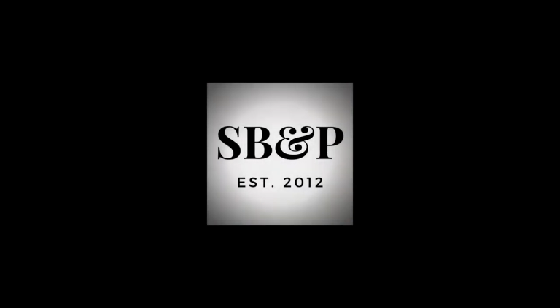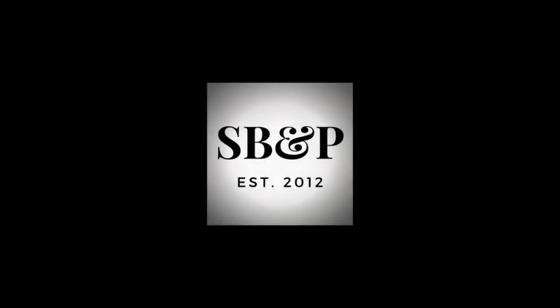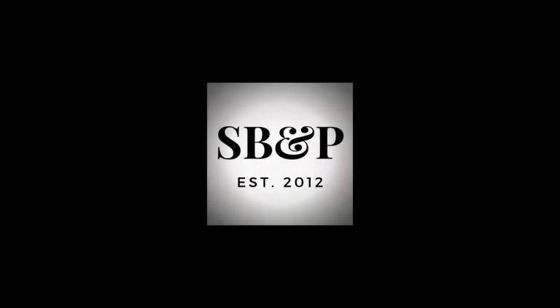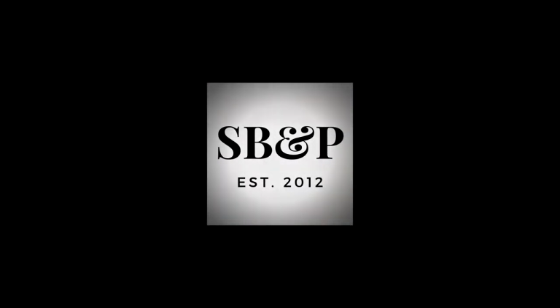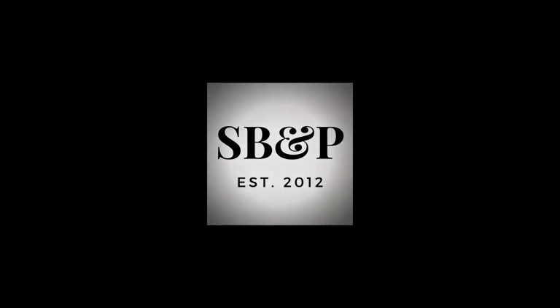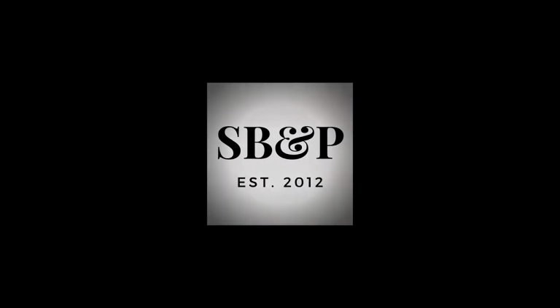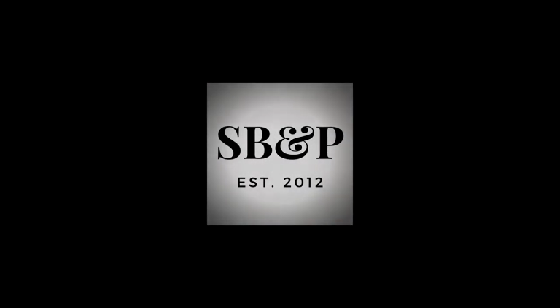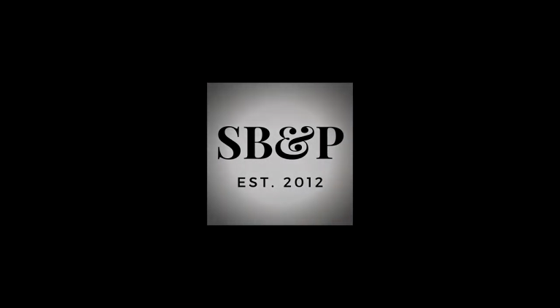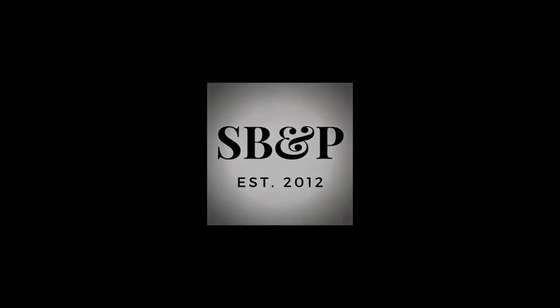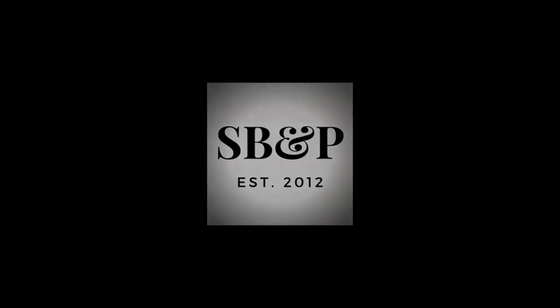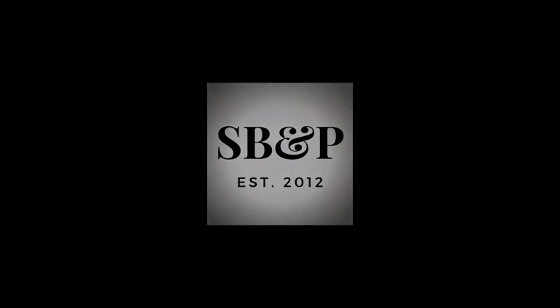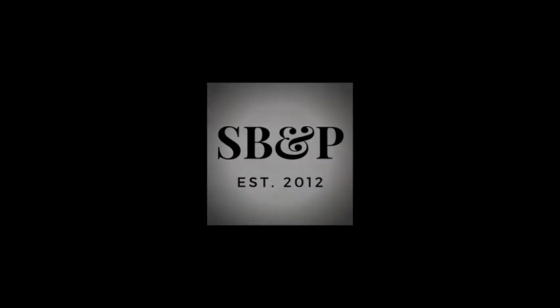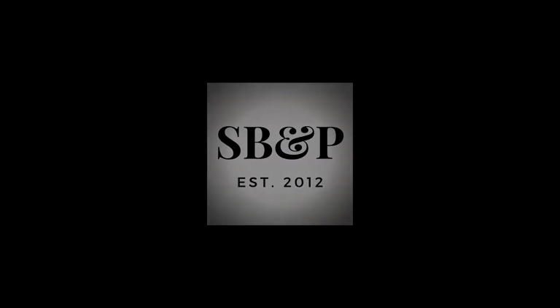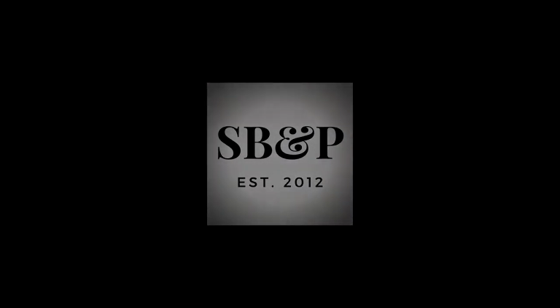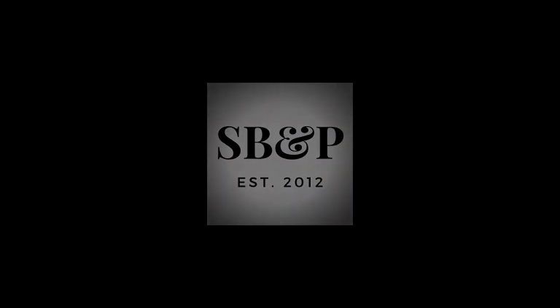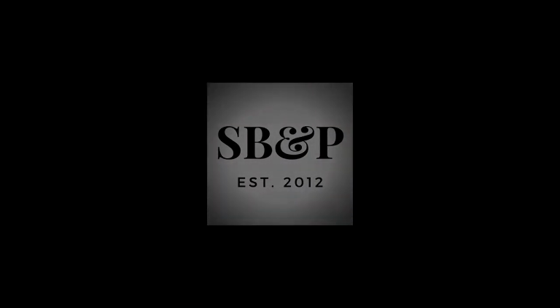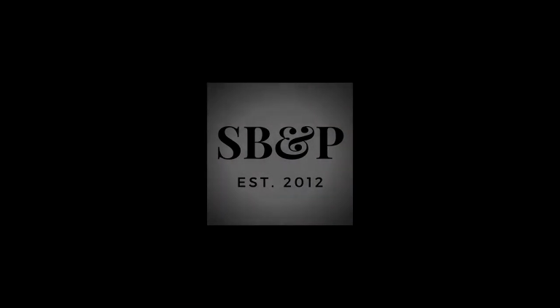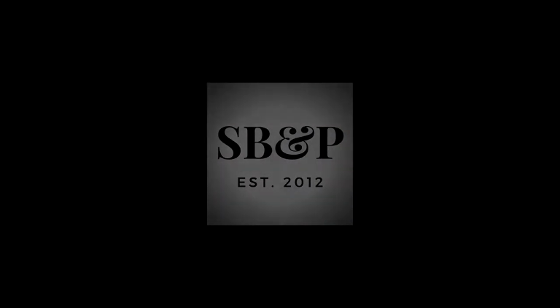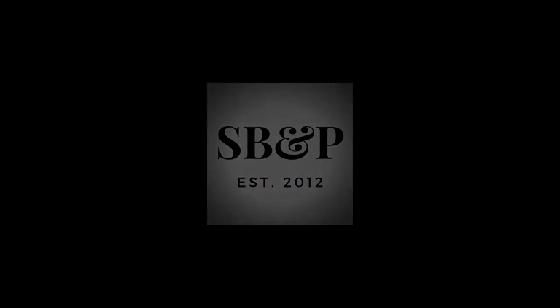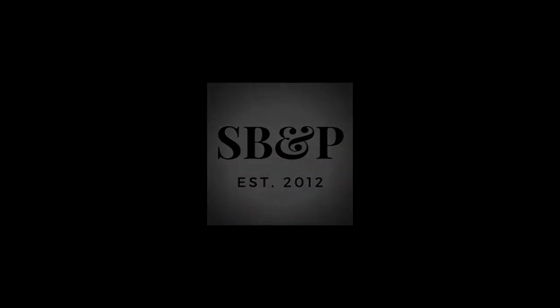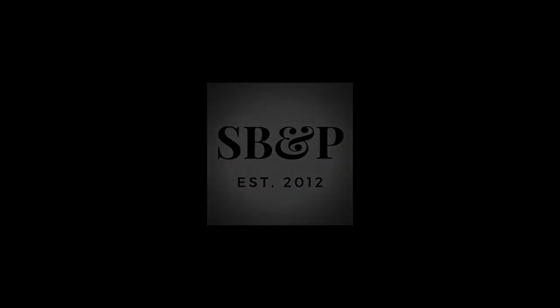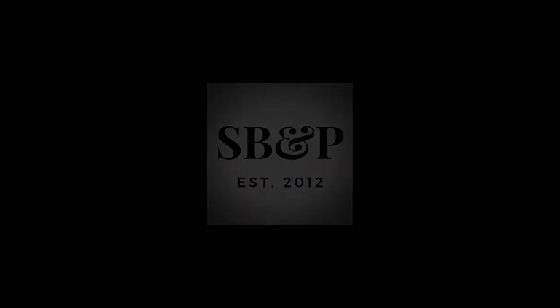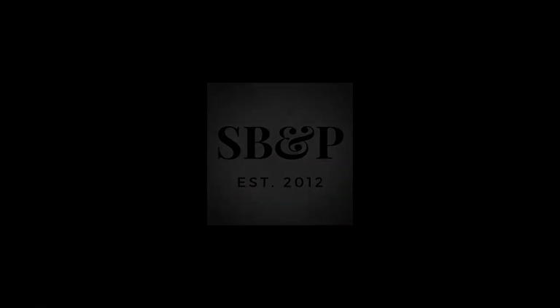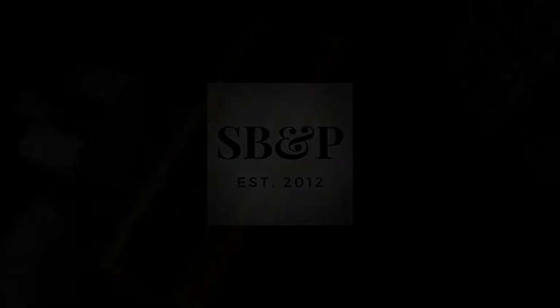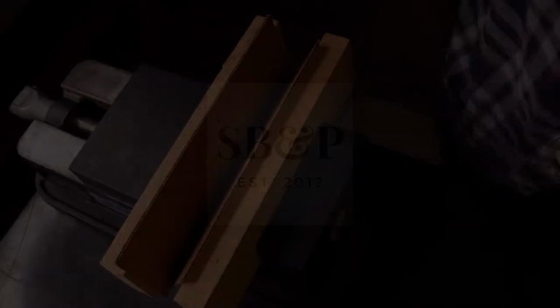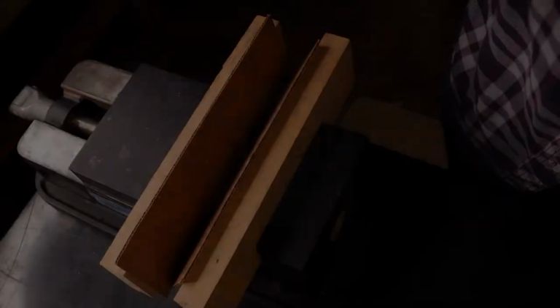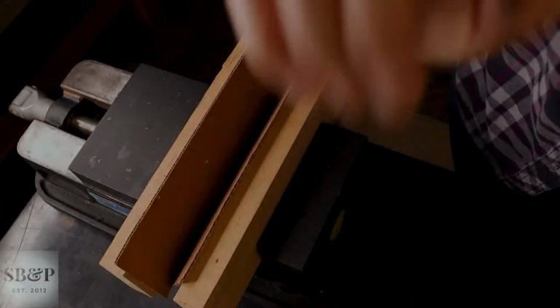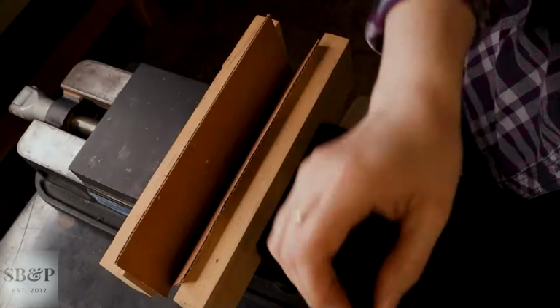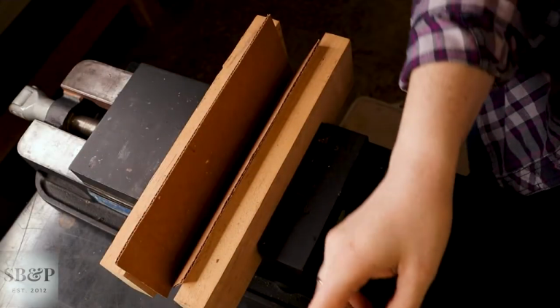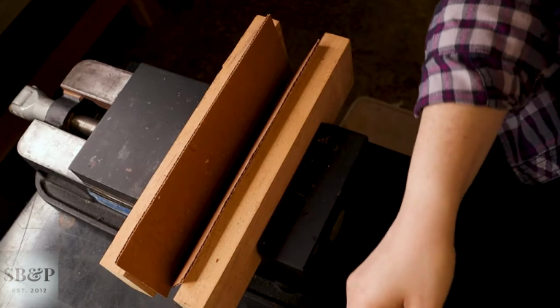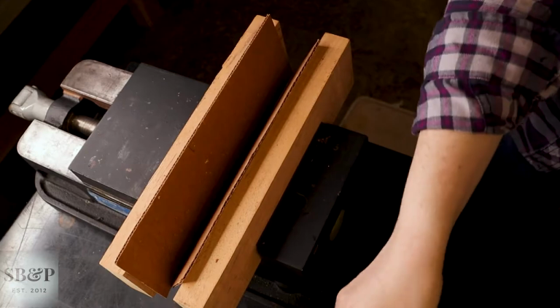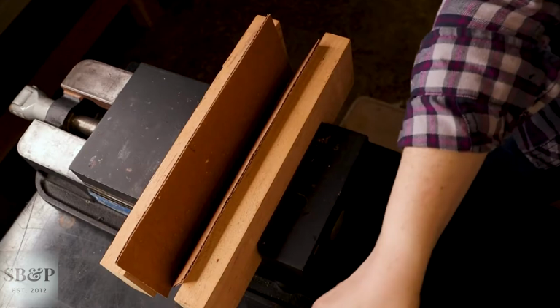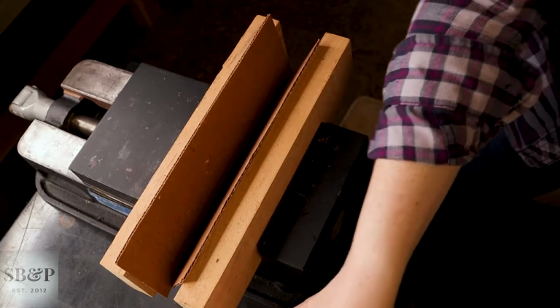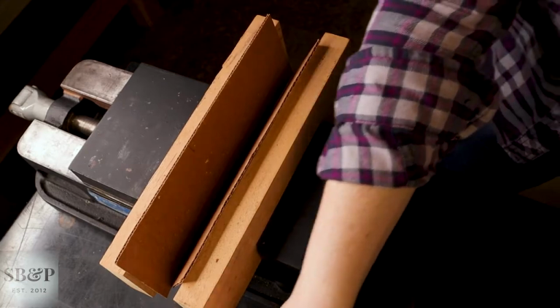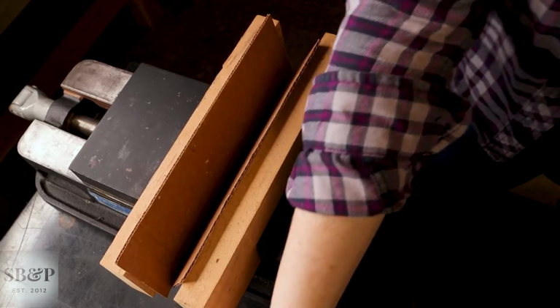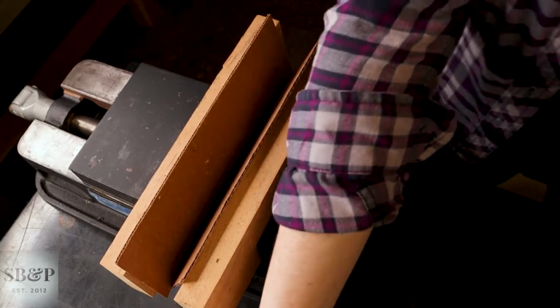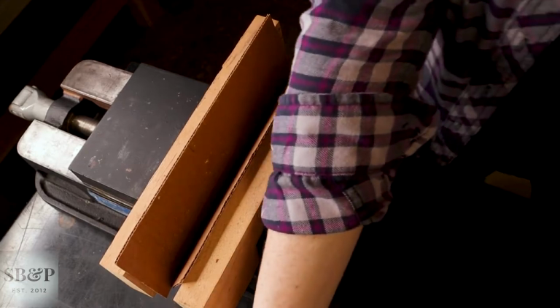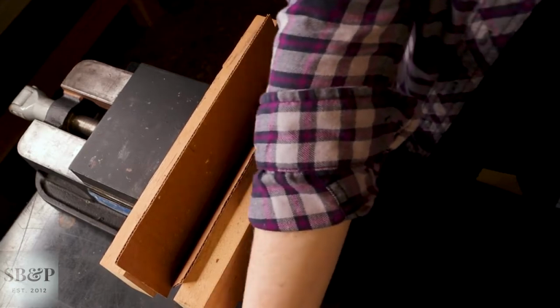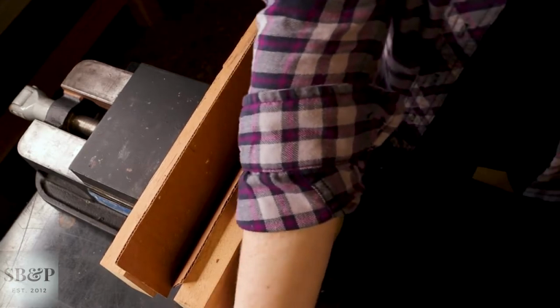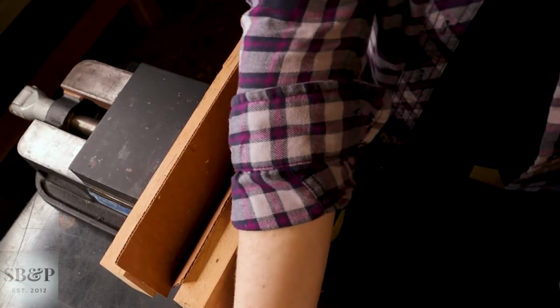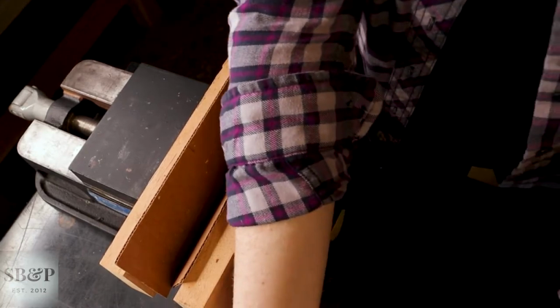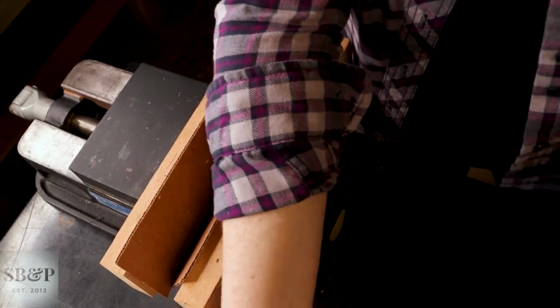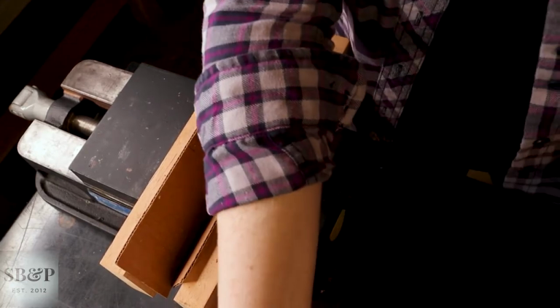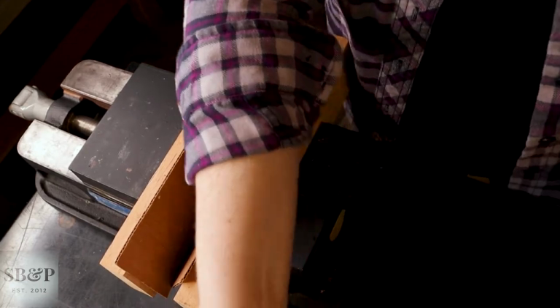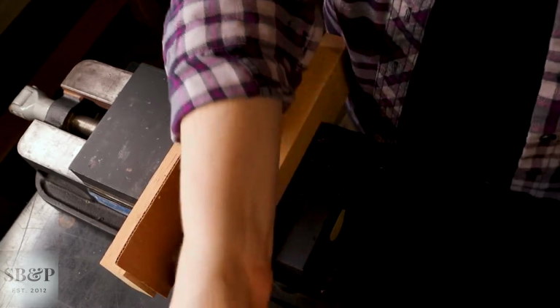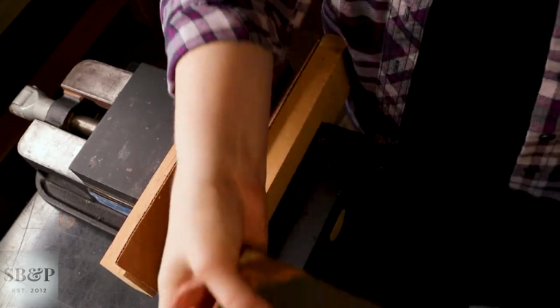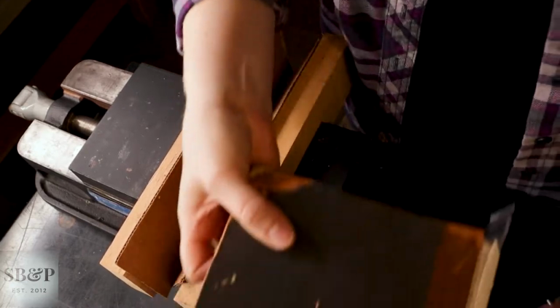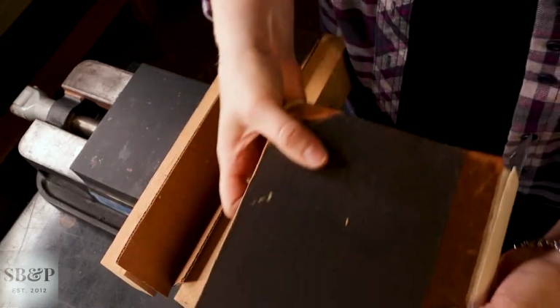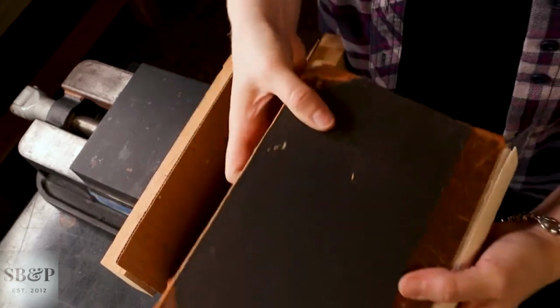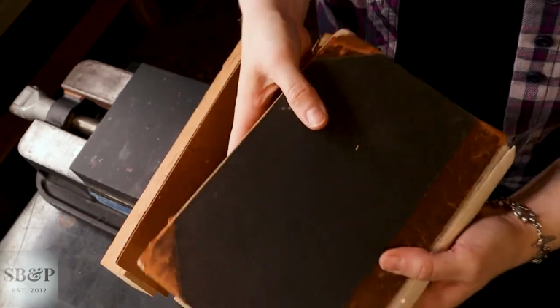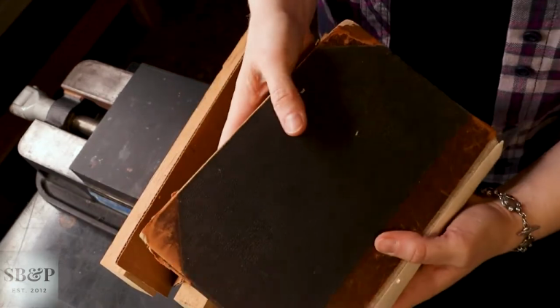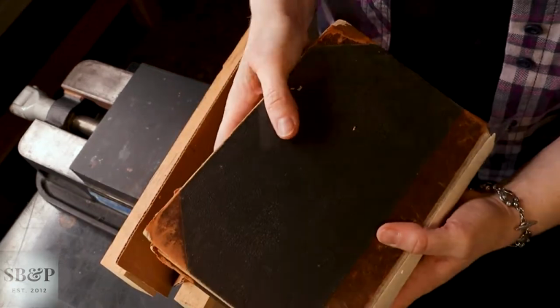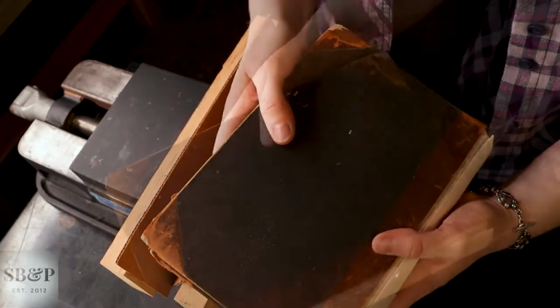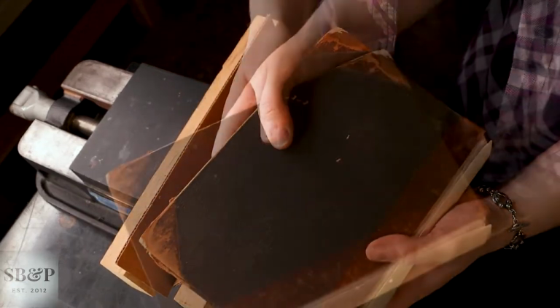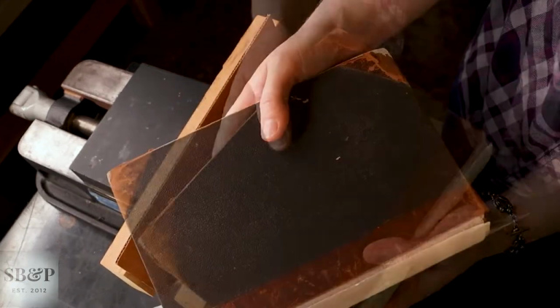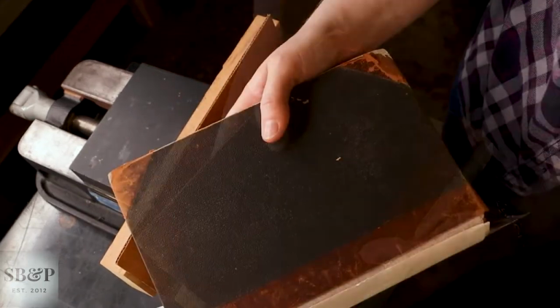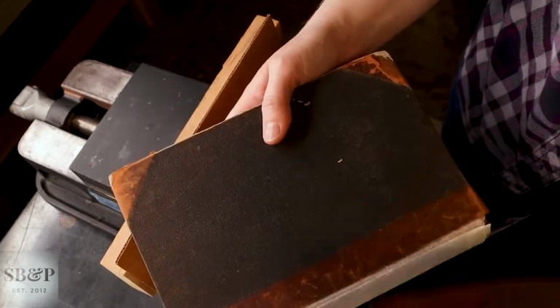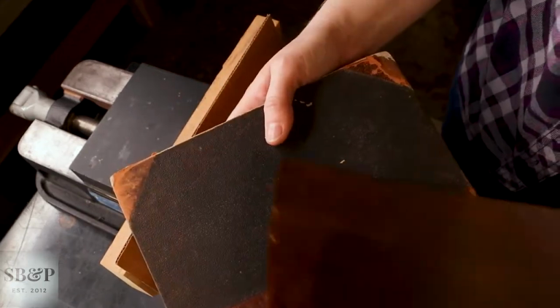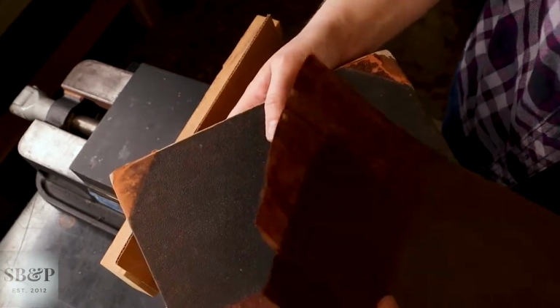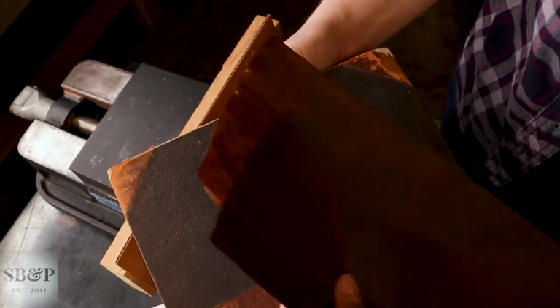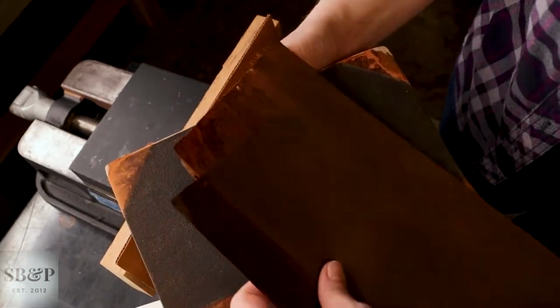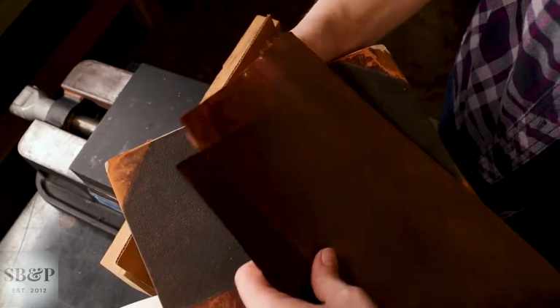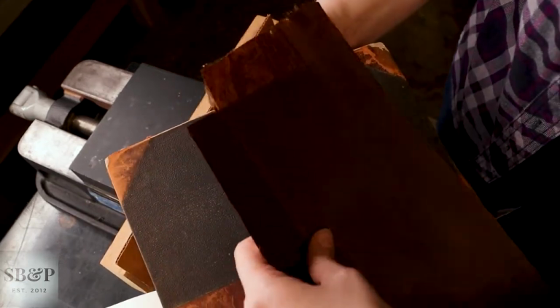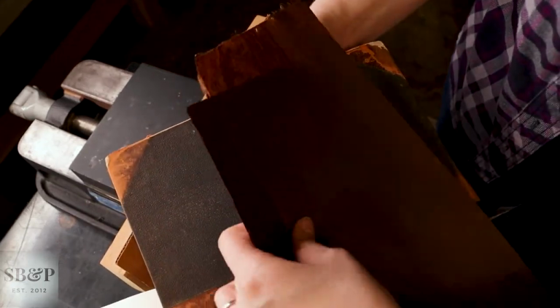Hey guys, welcome back to the lab. Today we are inserting the new spine material that we'll show on the outside of this book.